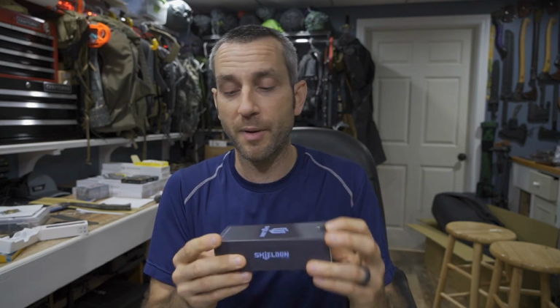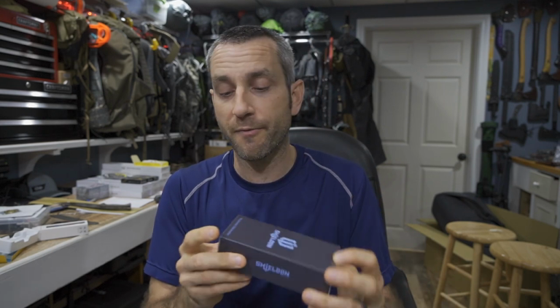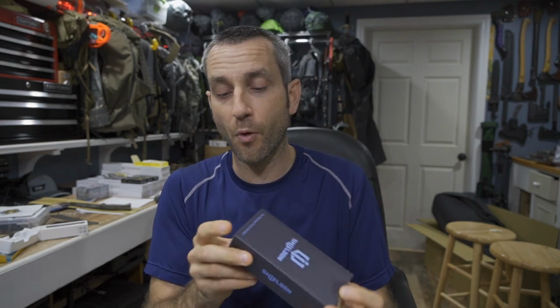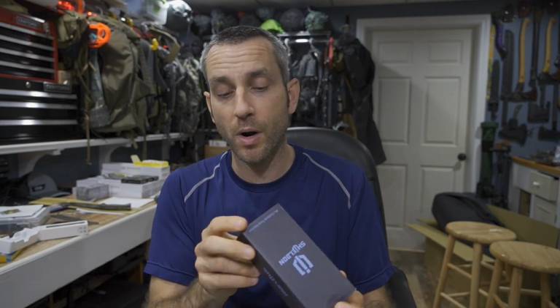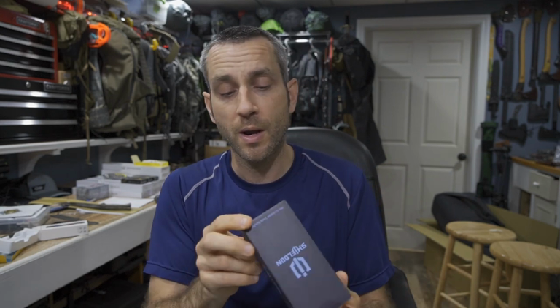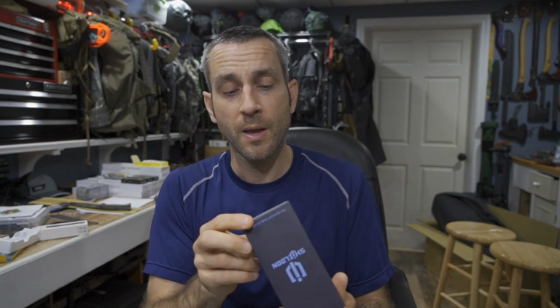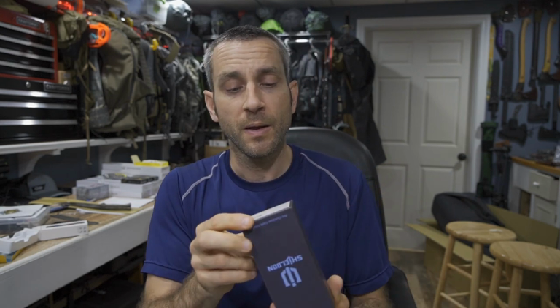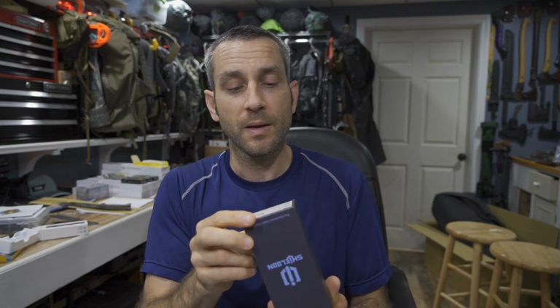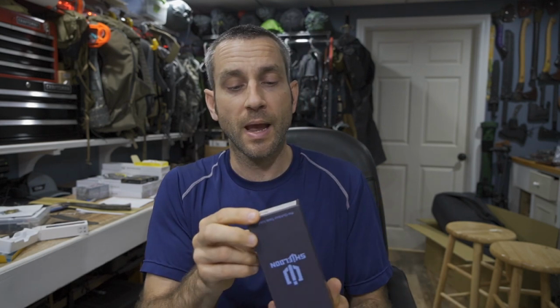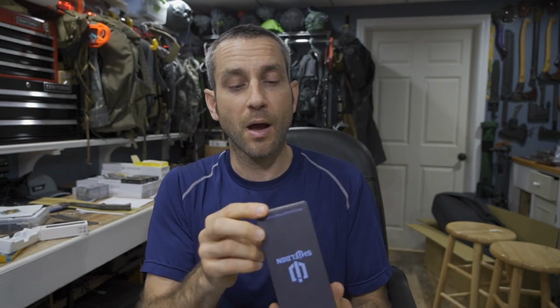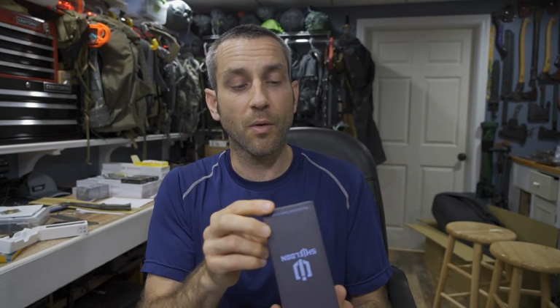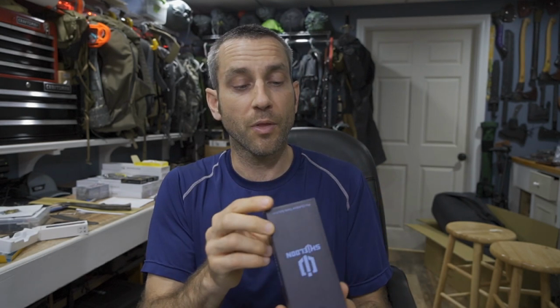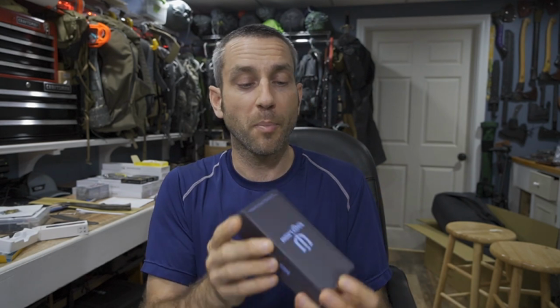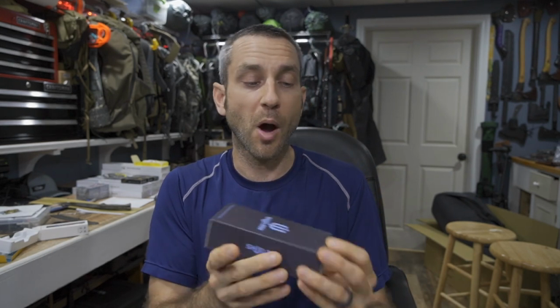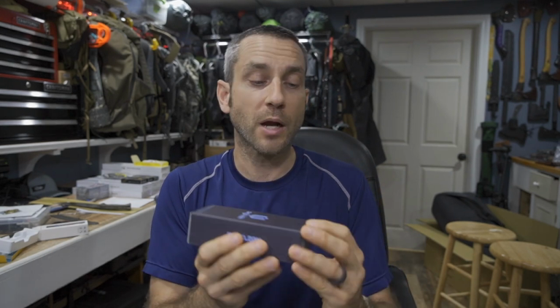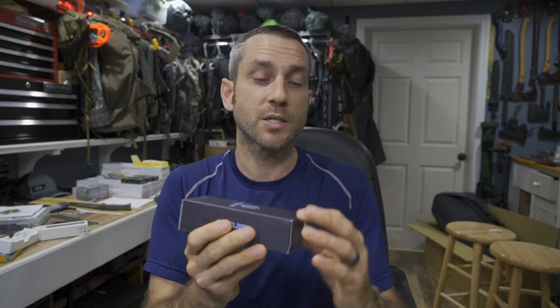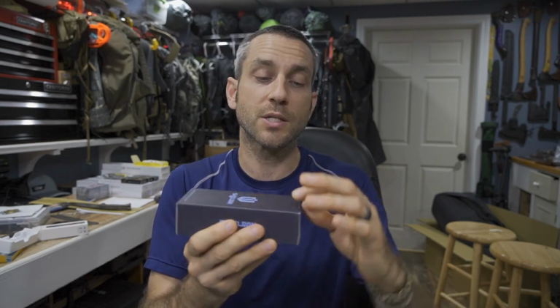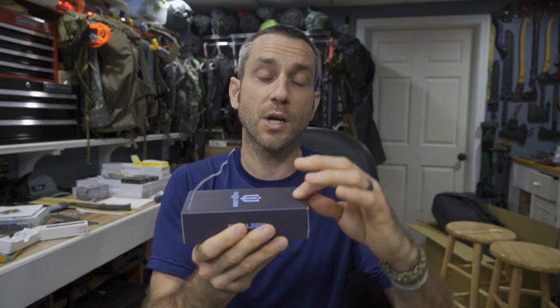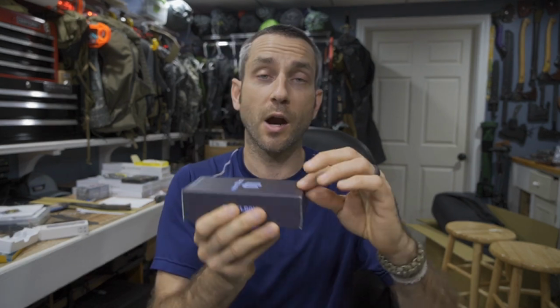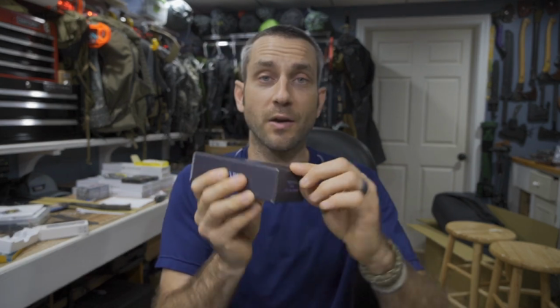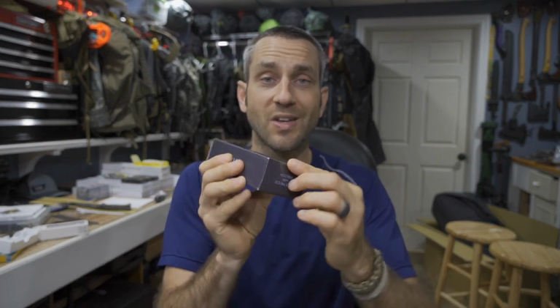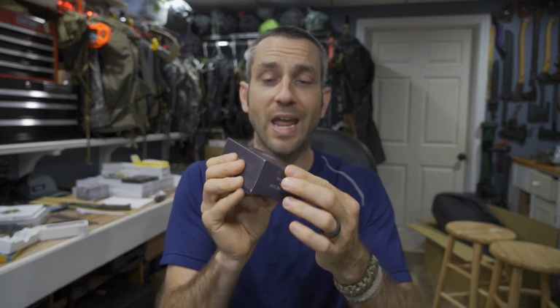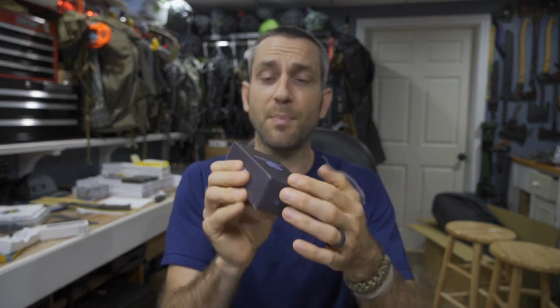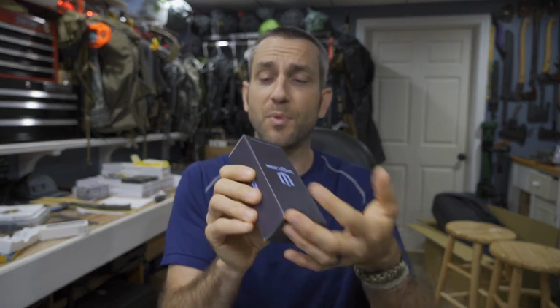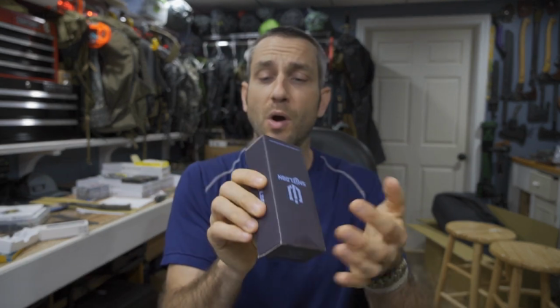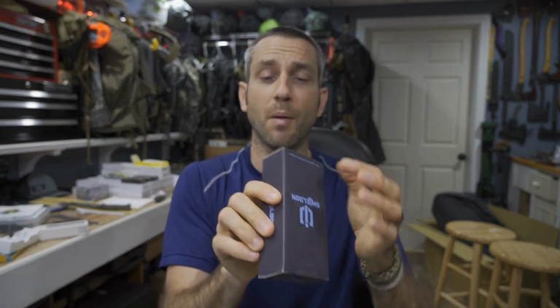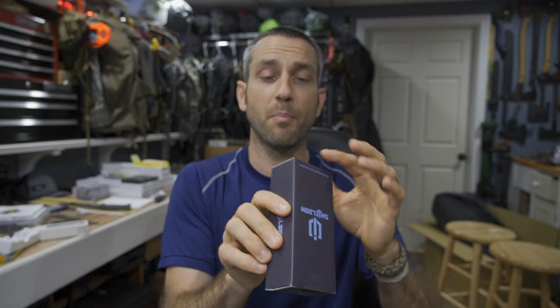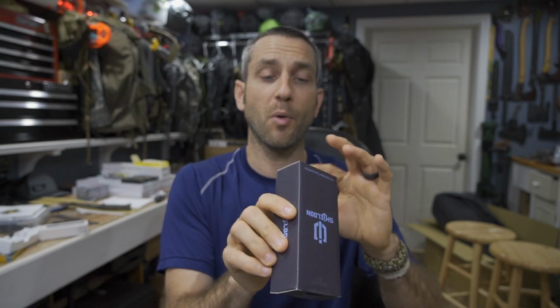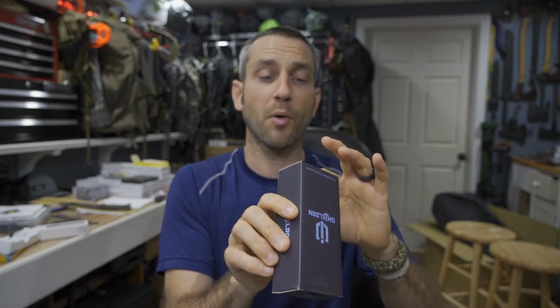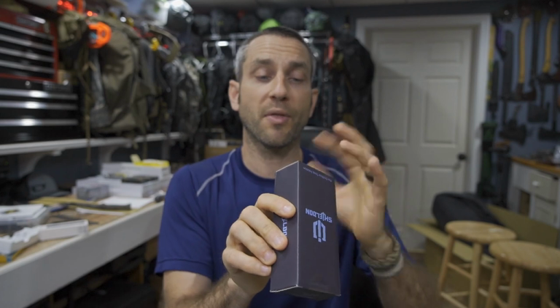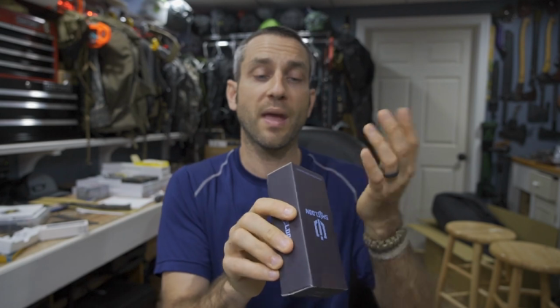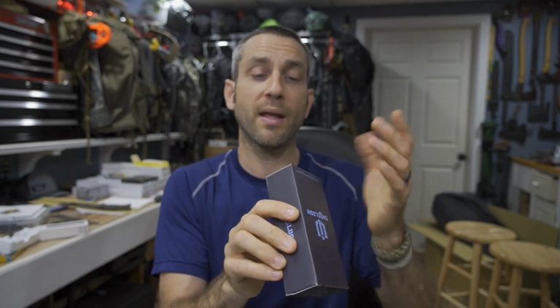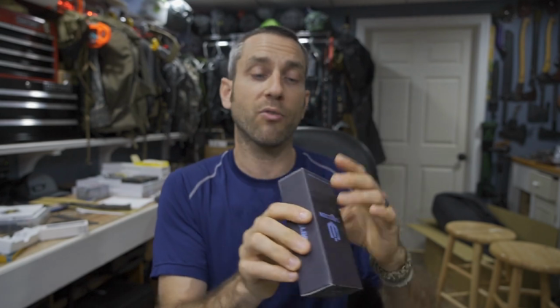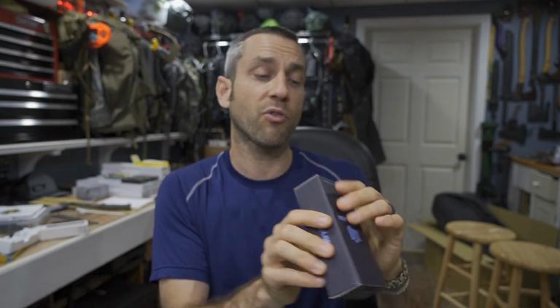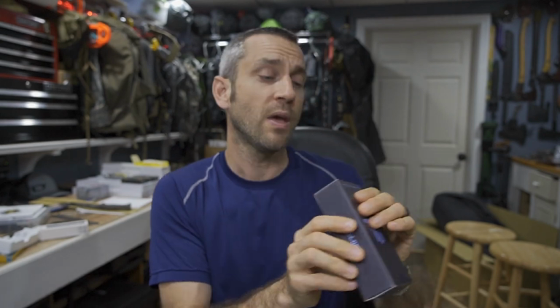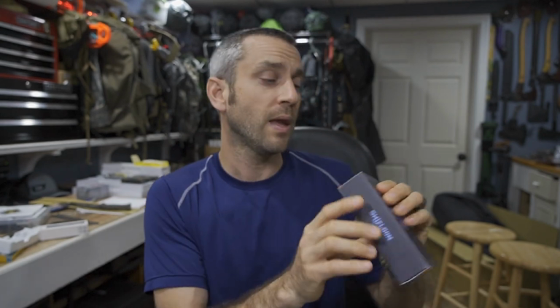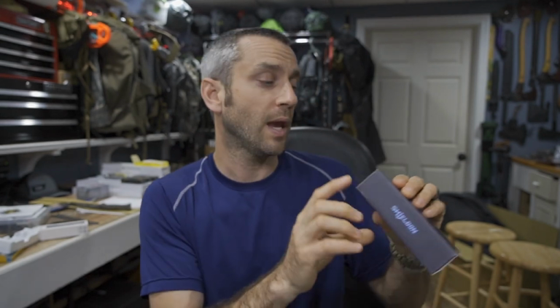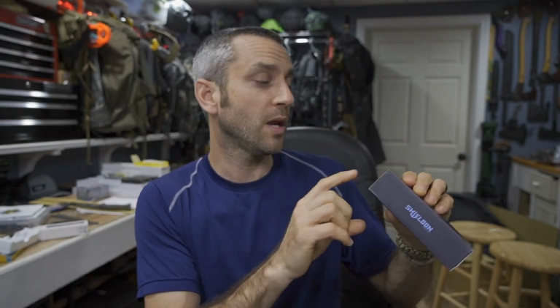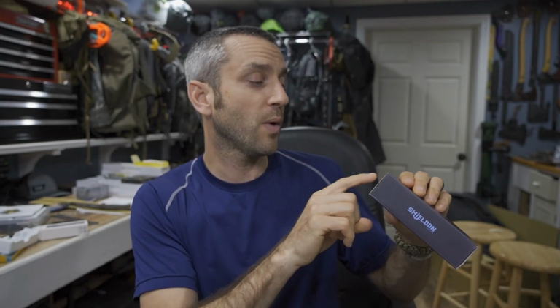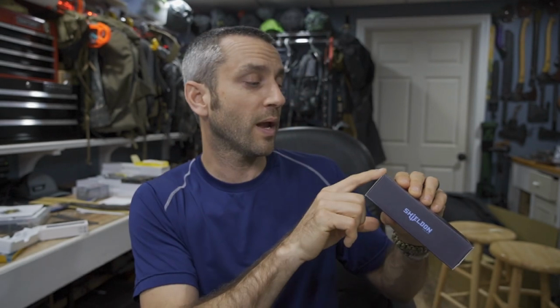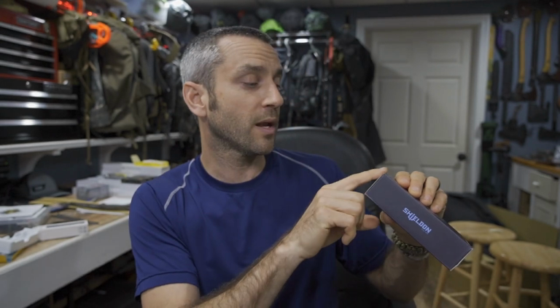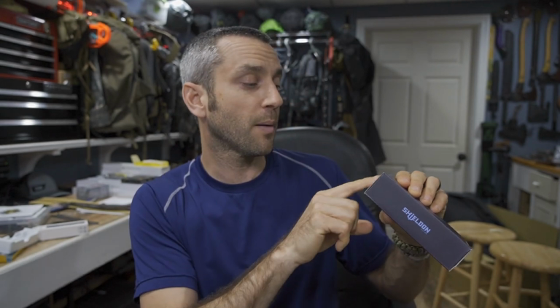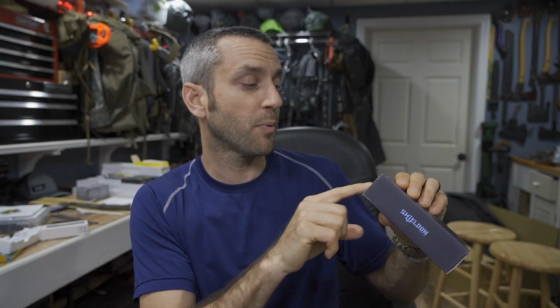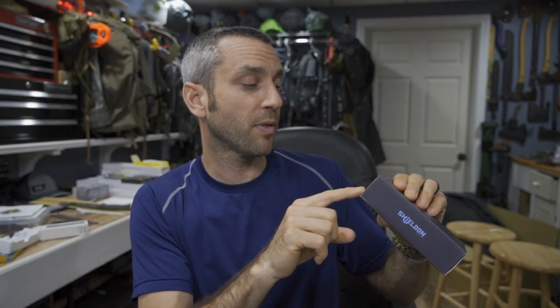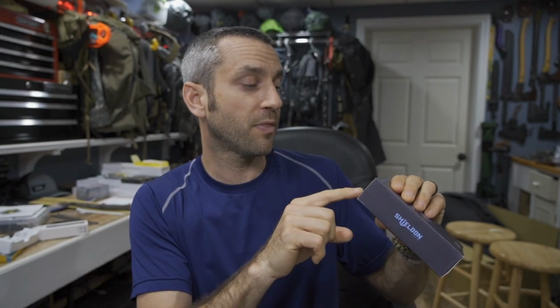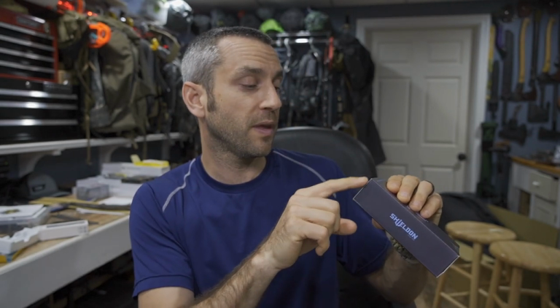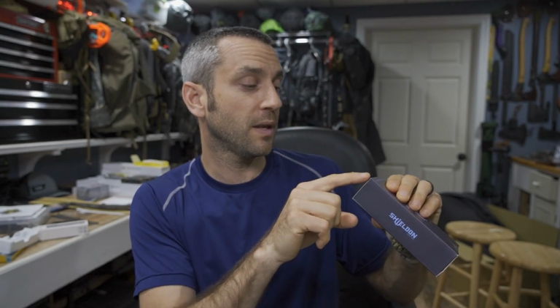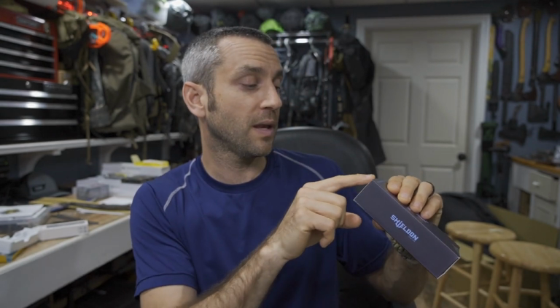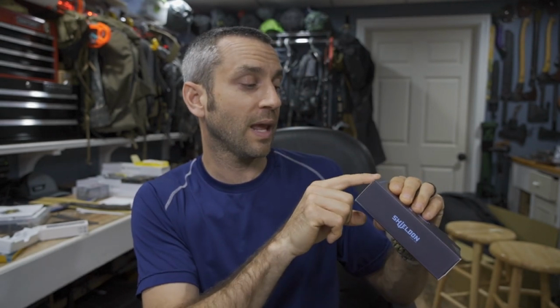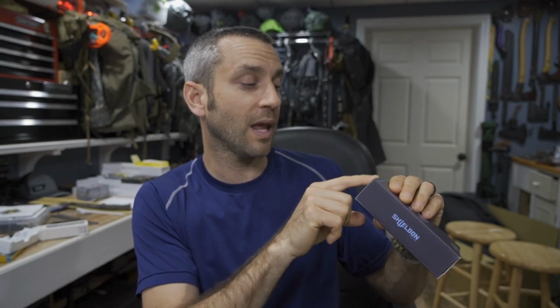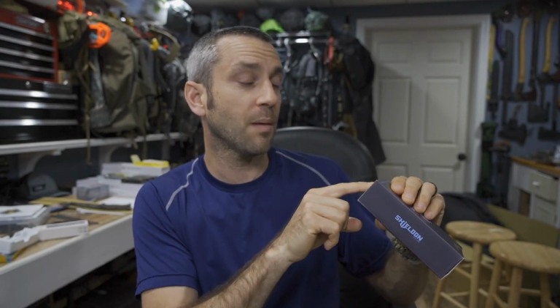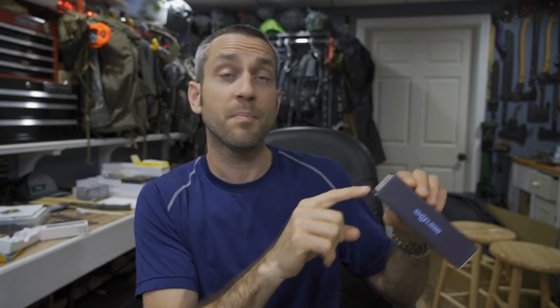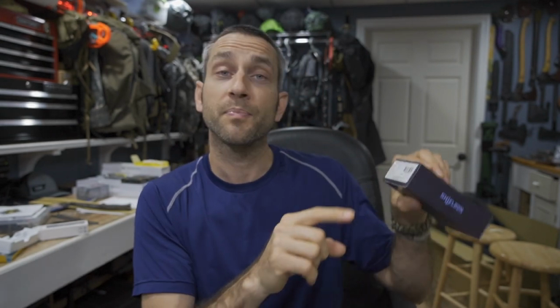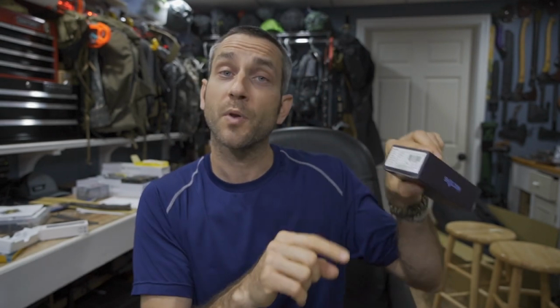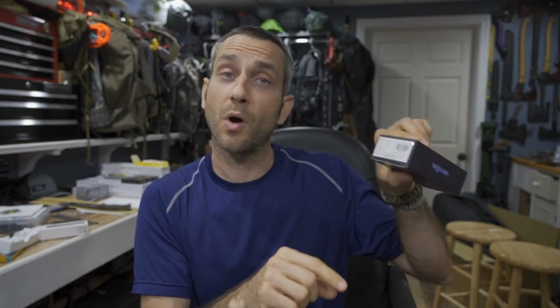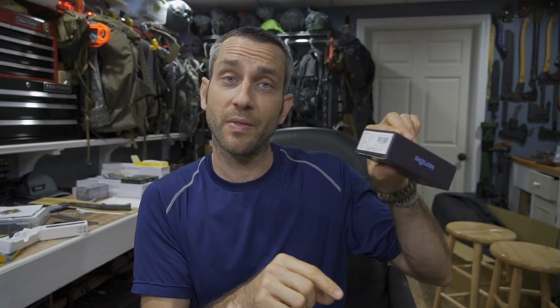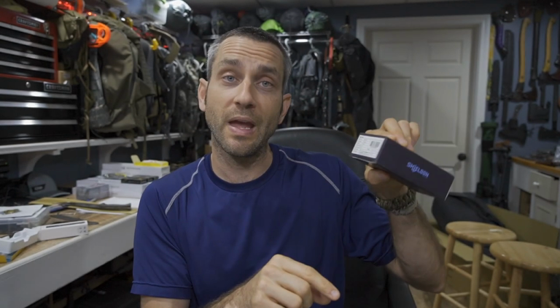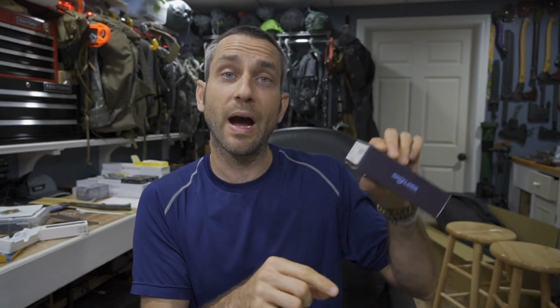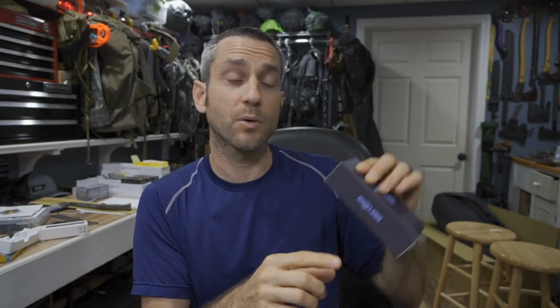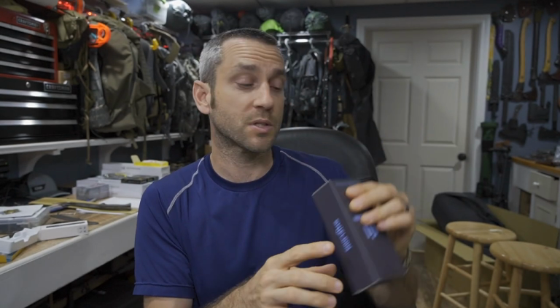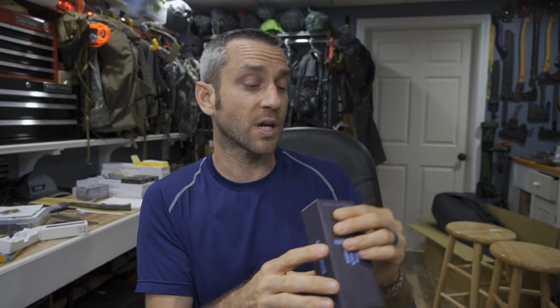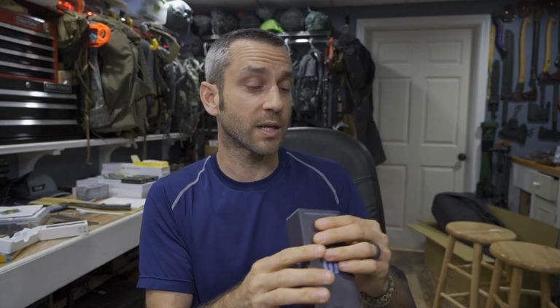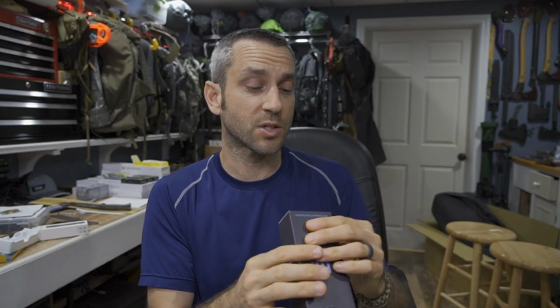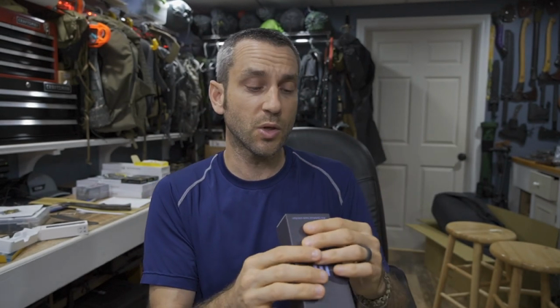Packaging doesn't necessarily matter to me, however when a company is paying attention to the details in the packaging, I'm hoping they're going to be paying attention to the details of the actual product inside. First impressions overall: nicely done, very straightforward, a good clean logo. I like the colors — this appears to be either a straight black or a really dark blue box with a nice light blue logo.